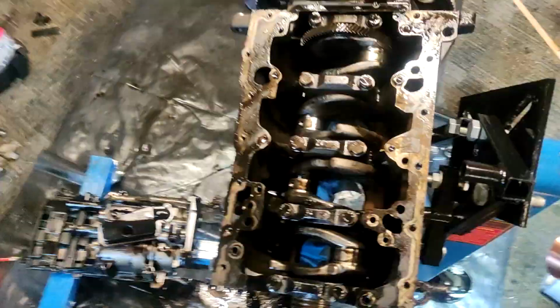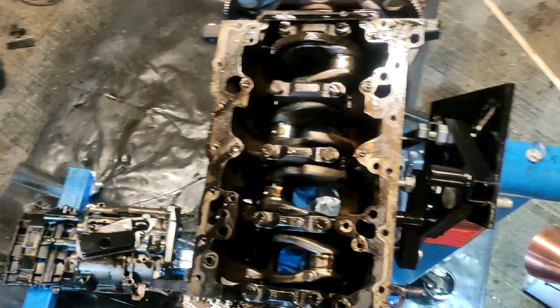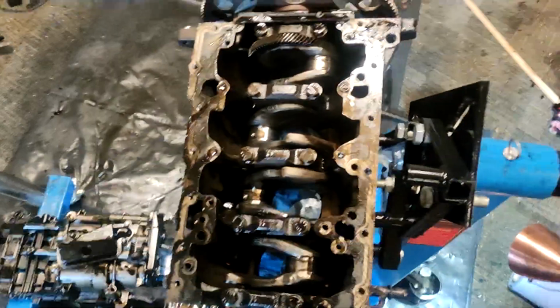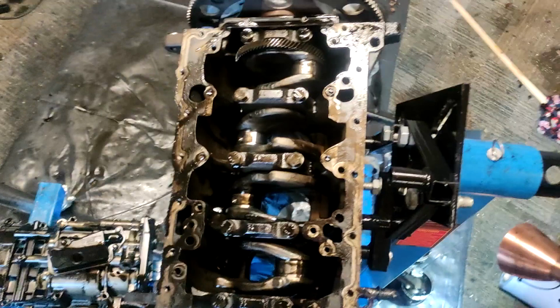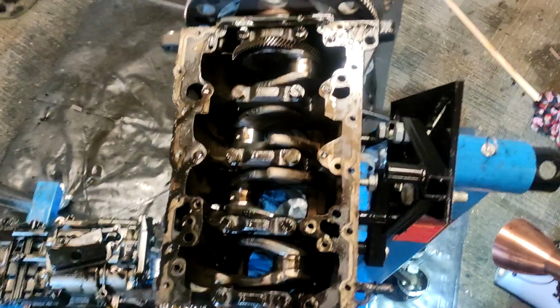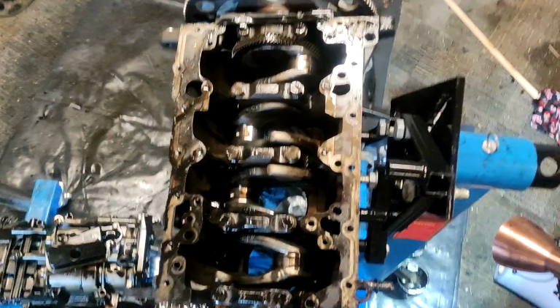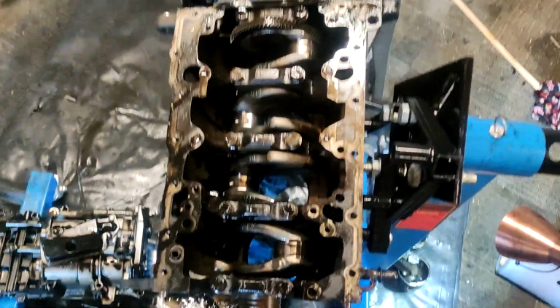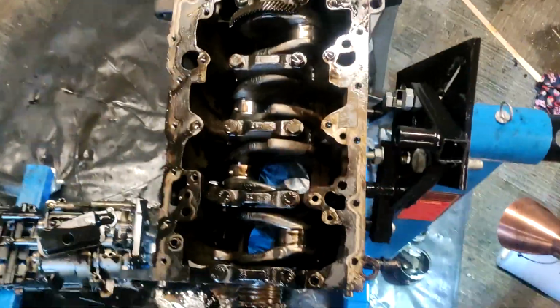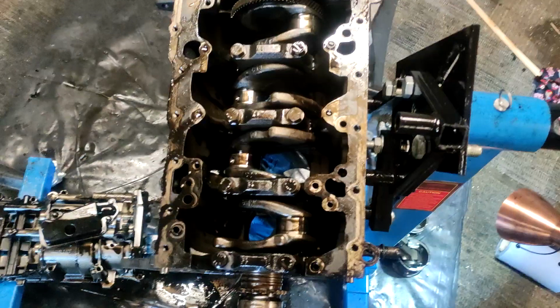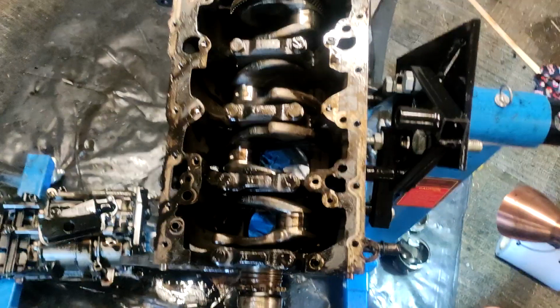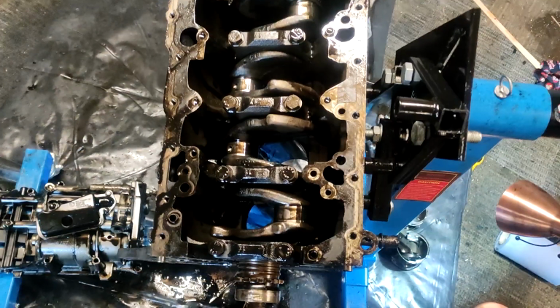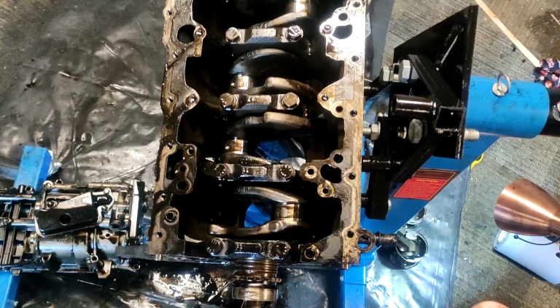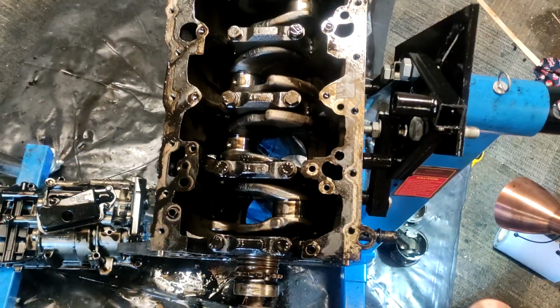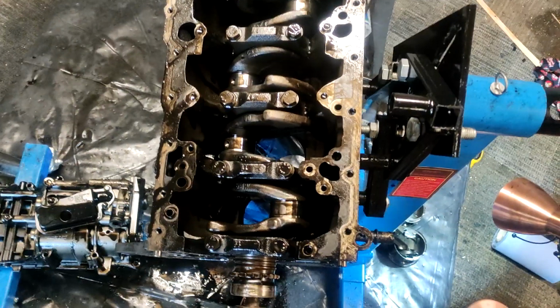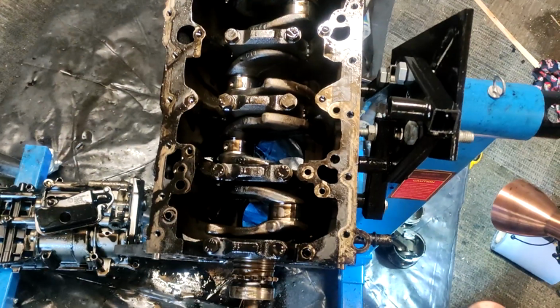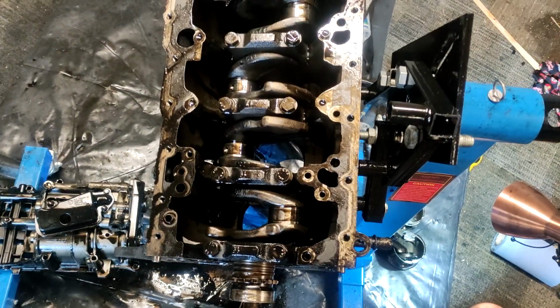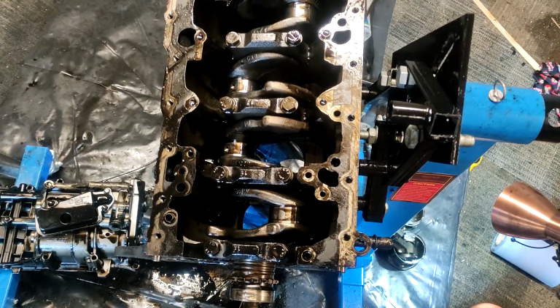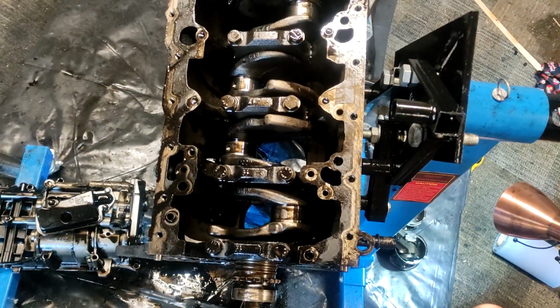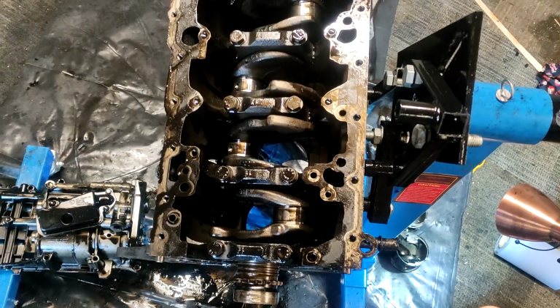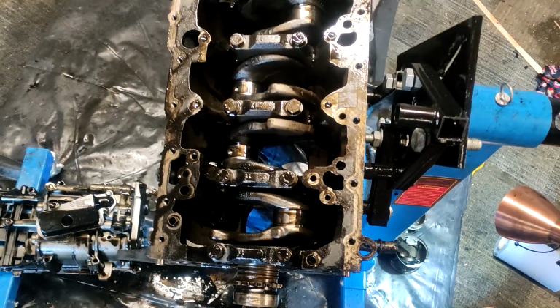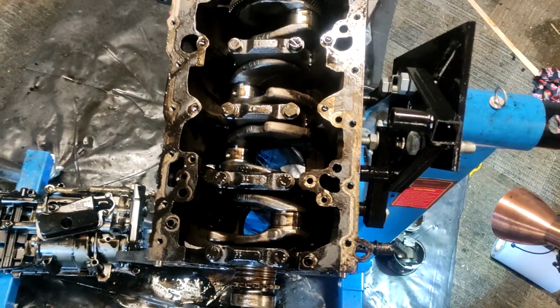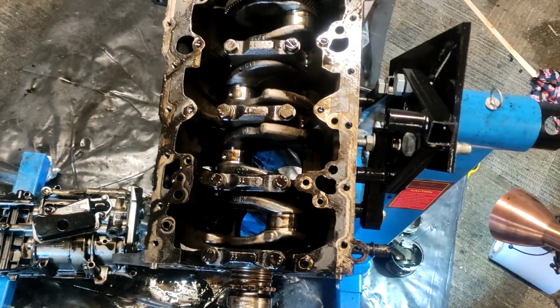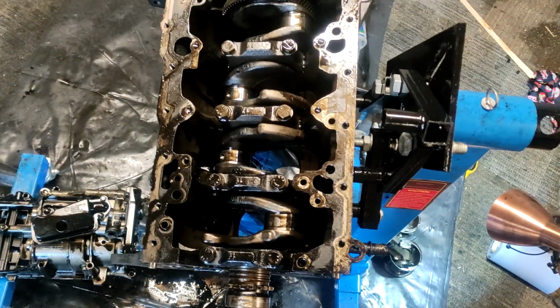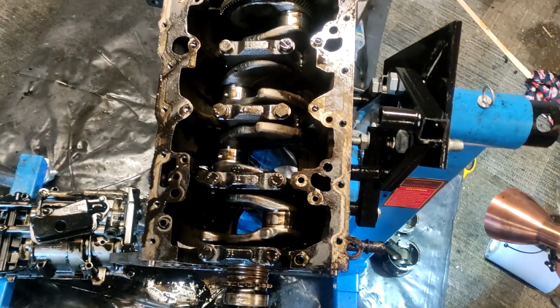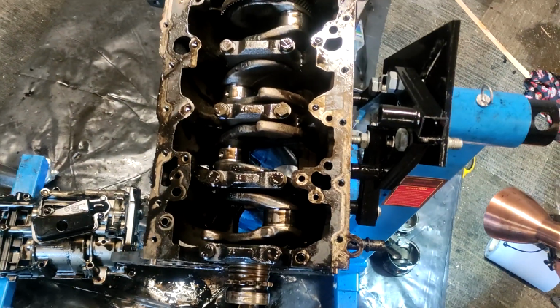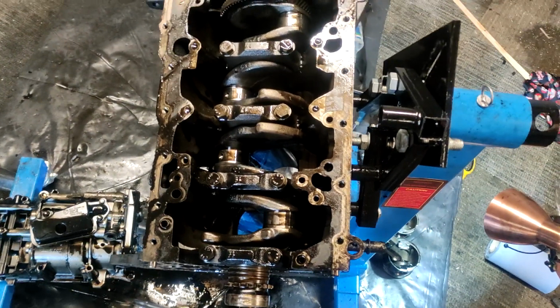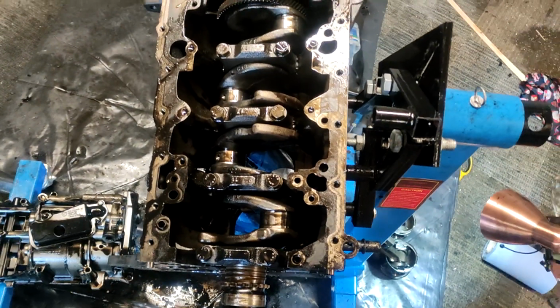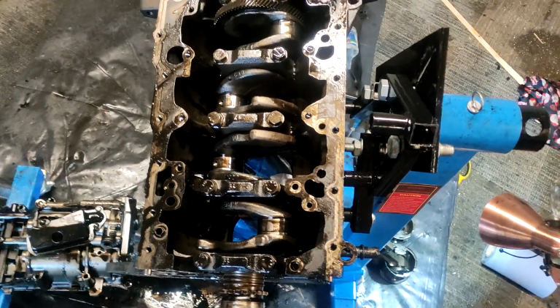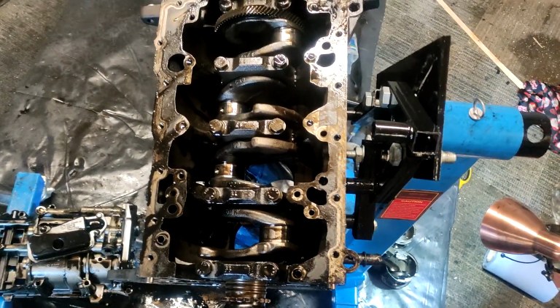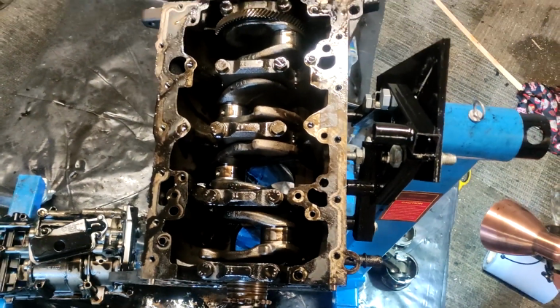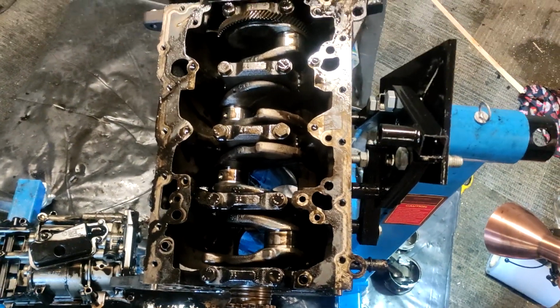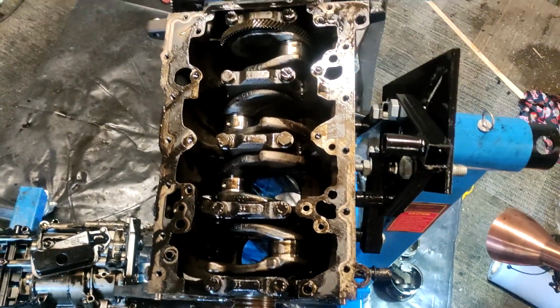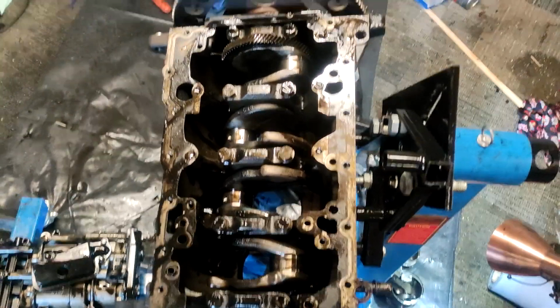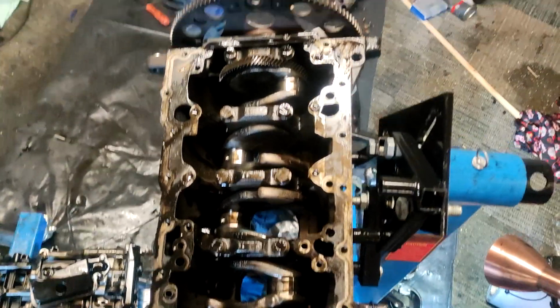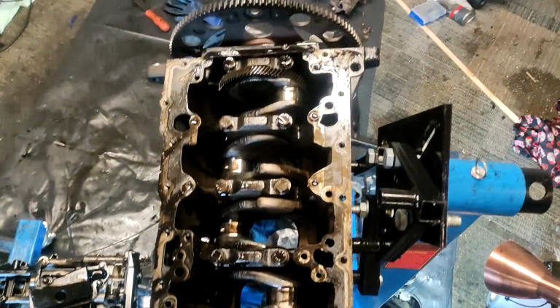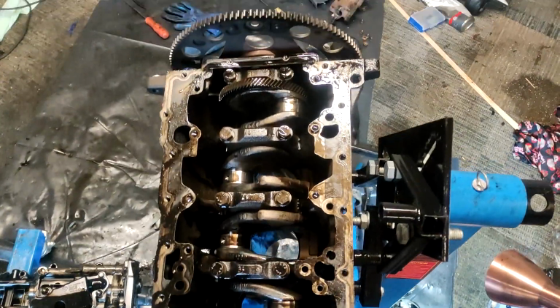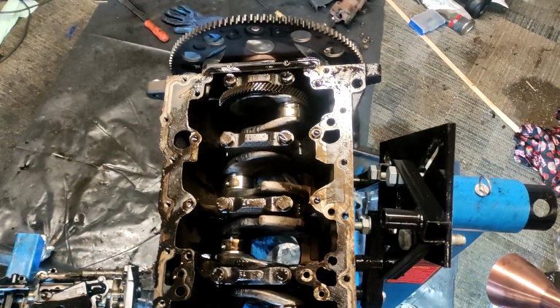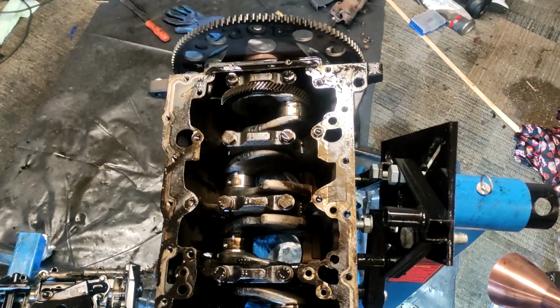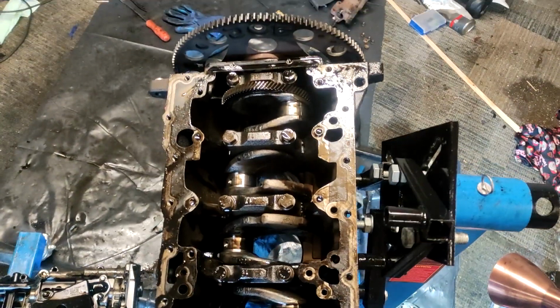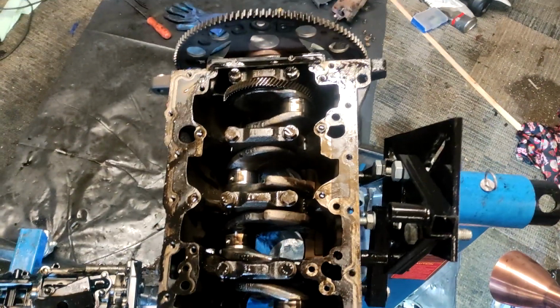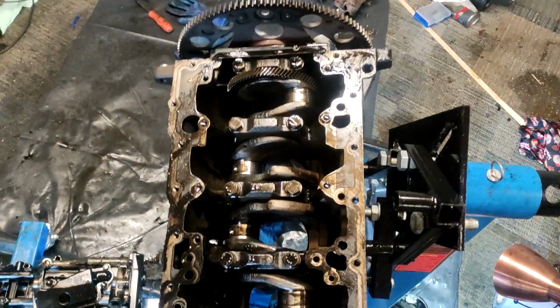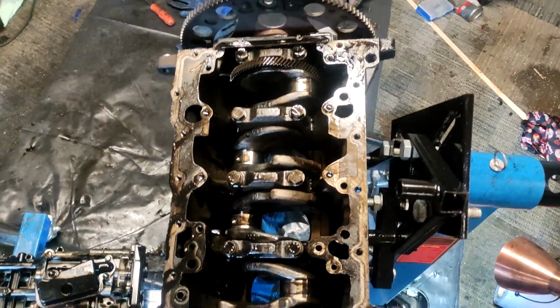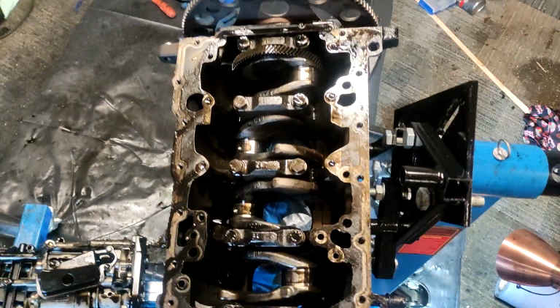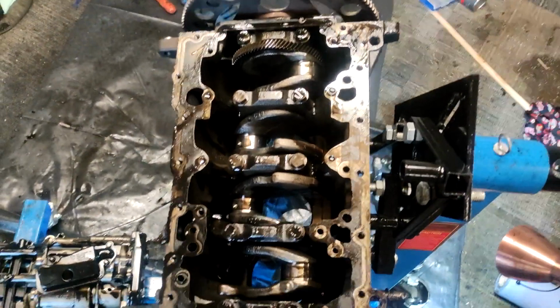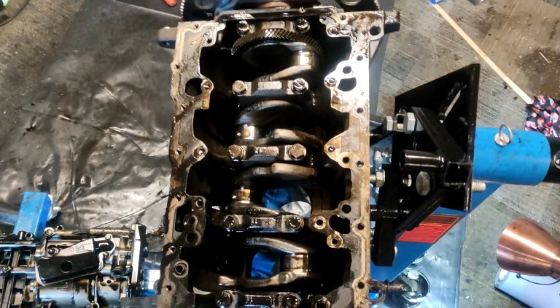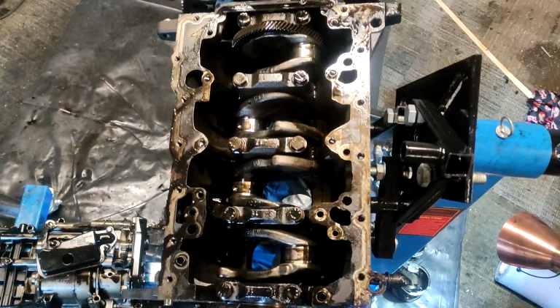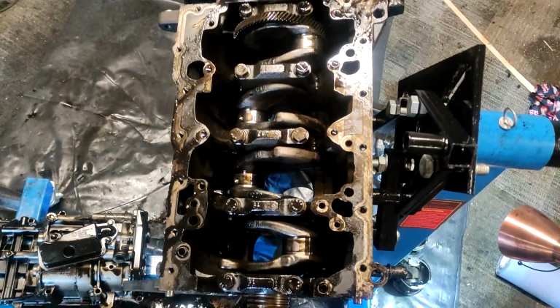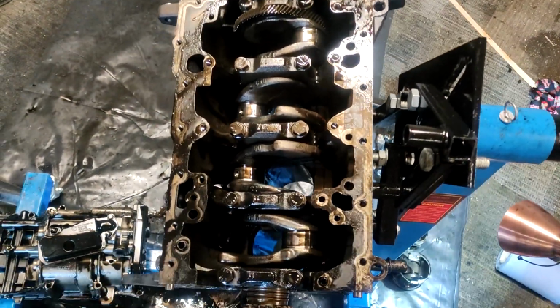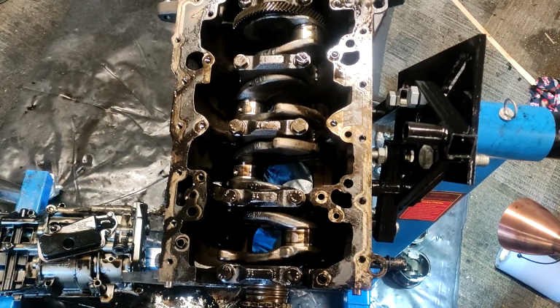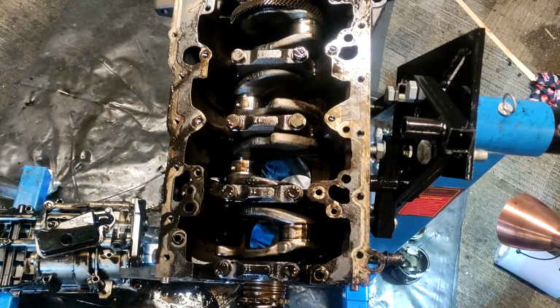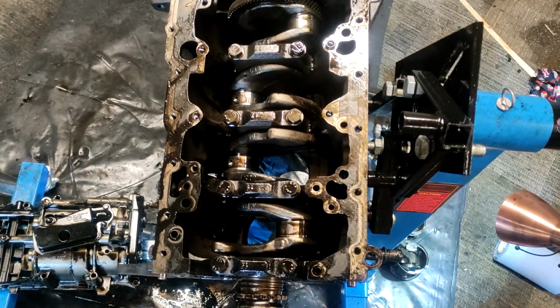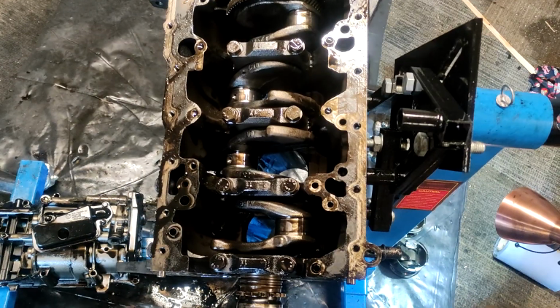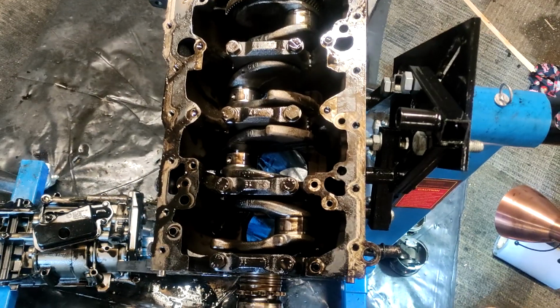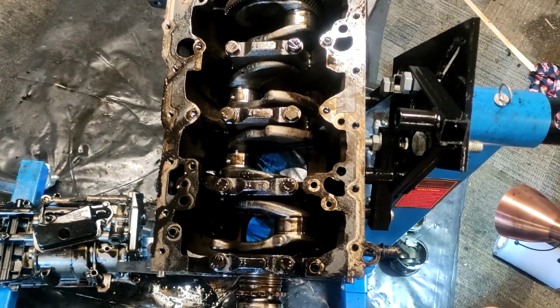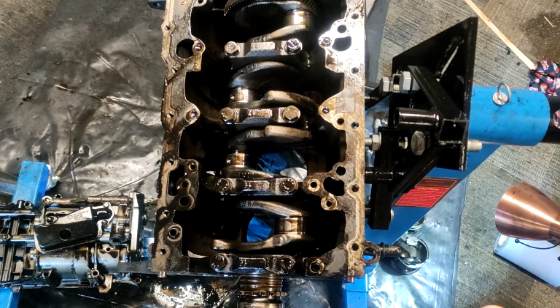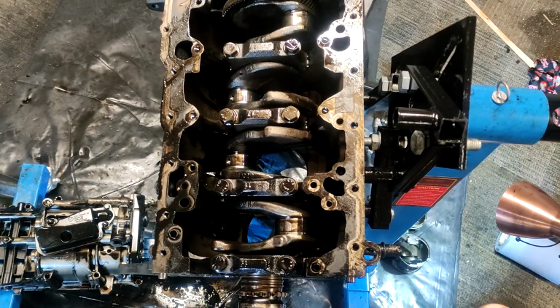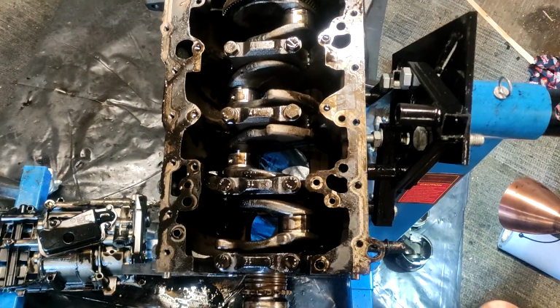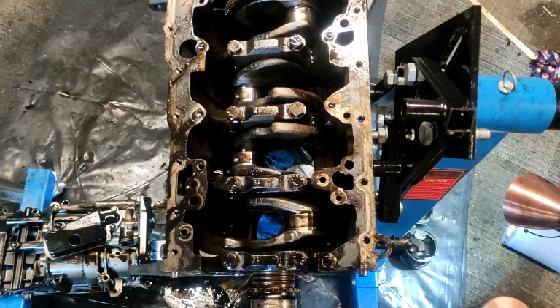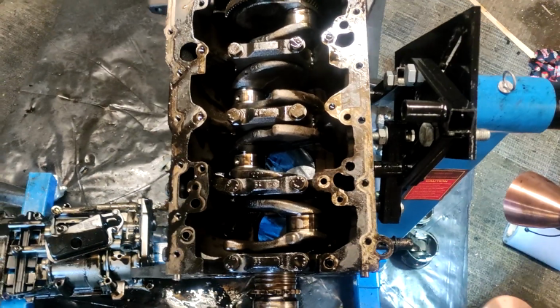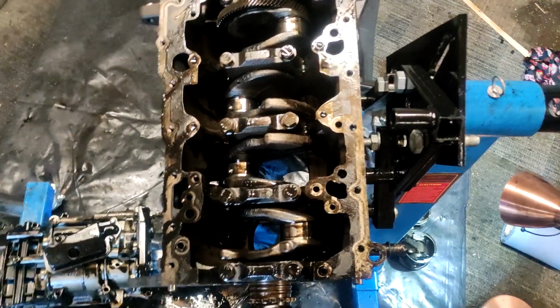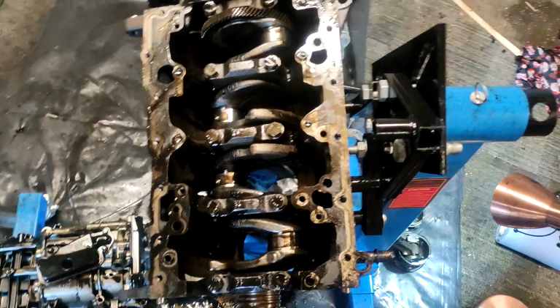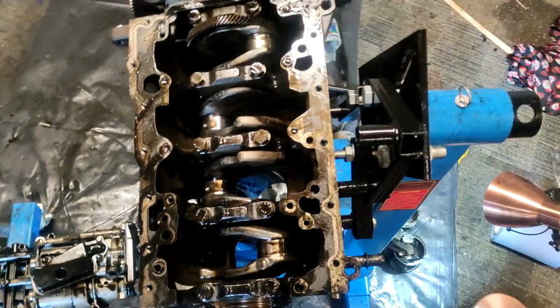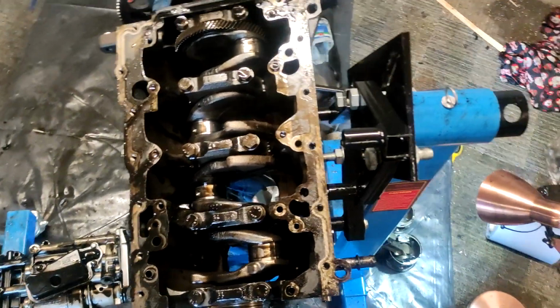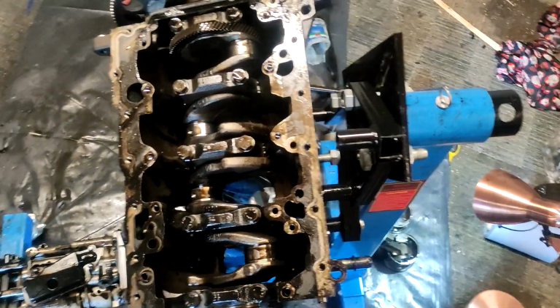Took the end caps off the pistons, knocked the pistons out with a bit of wood, so they're out.